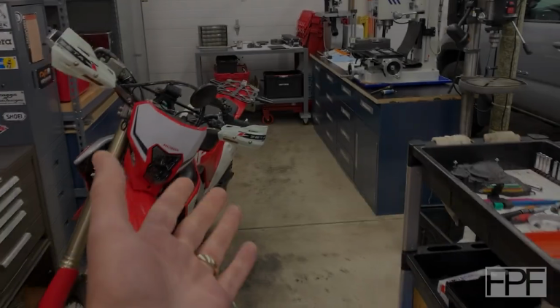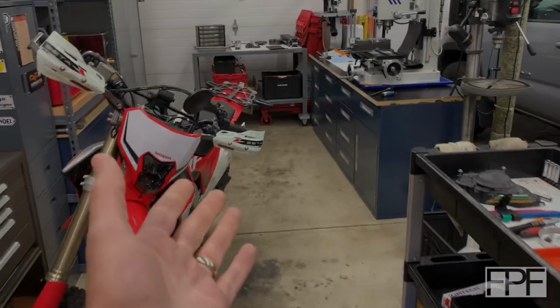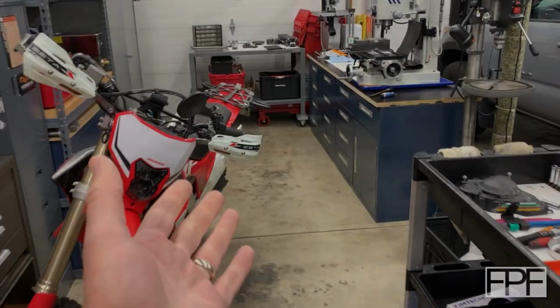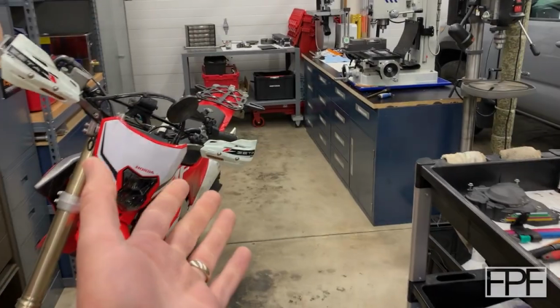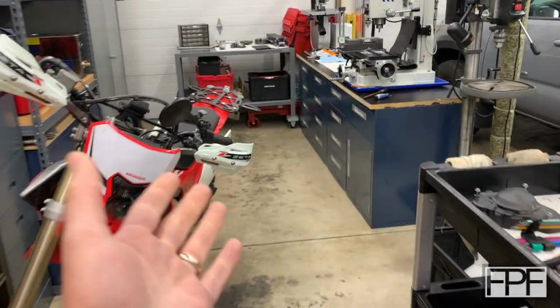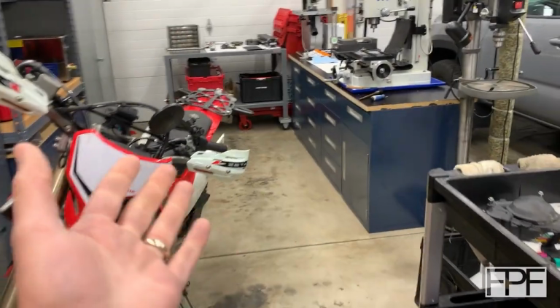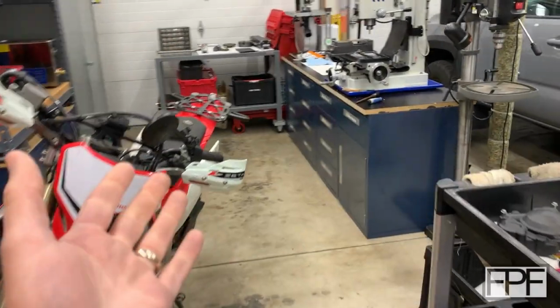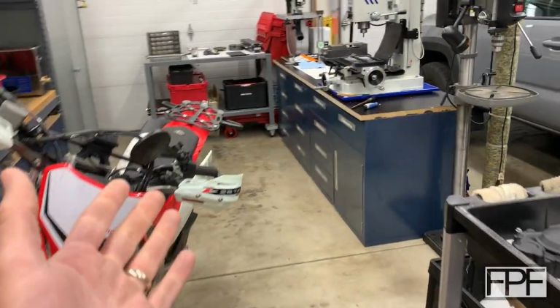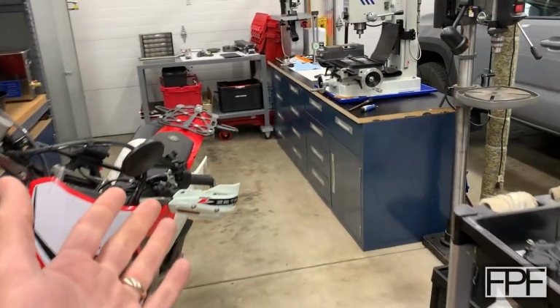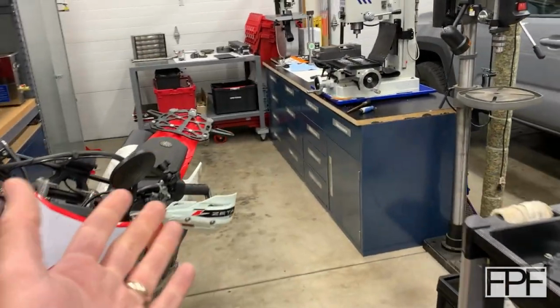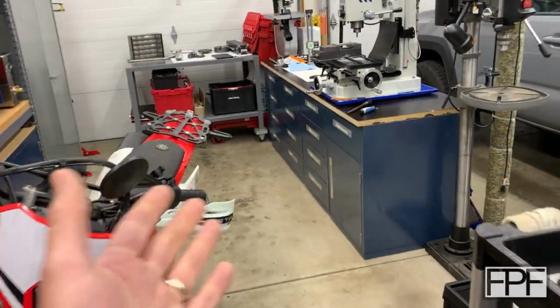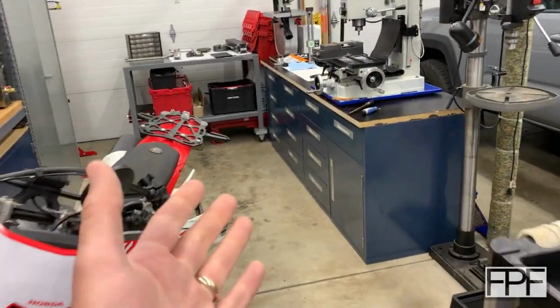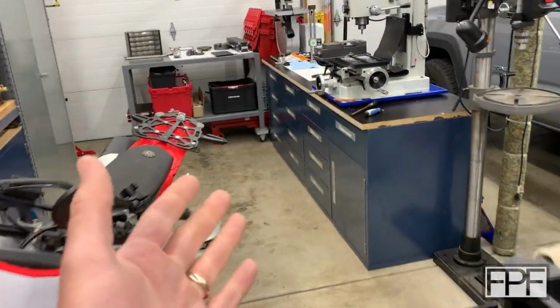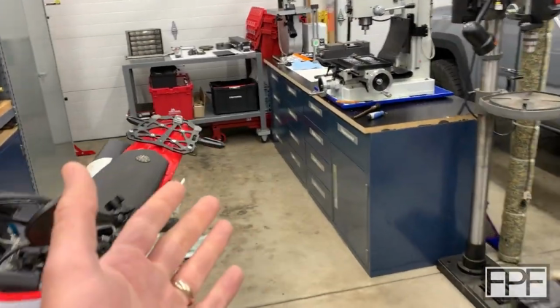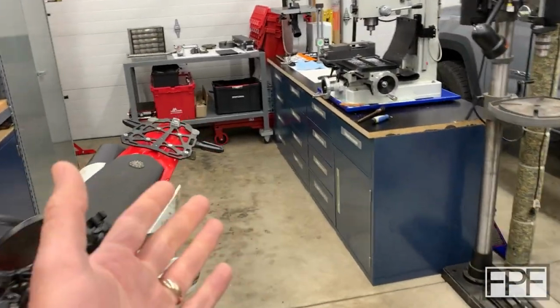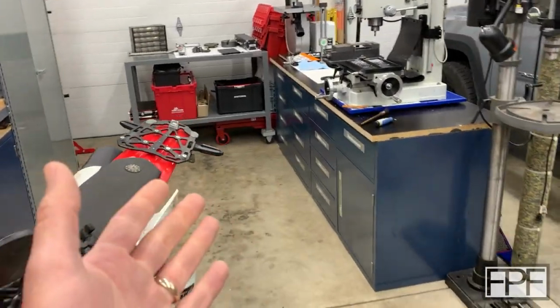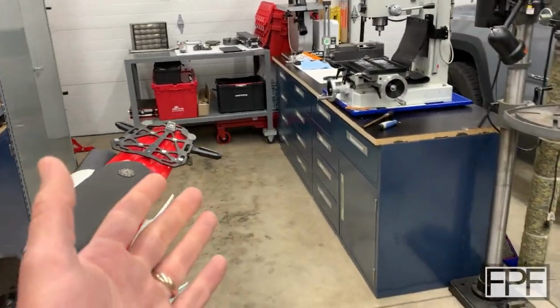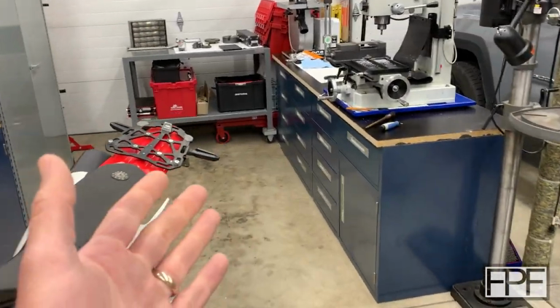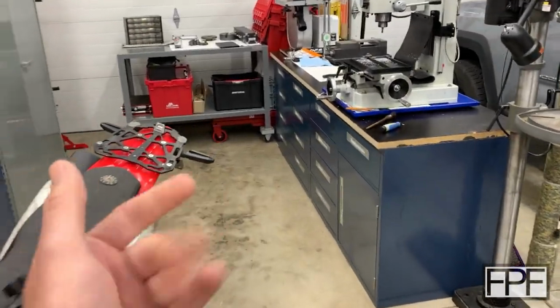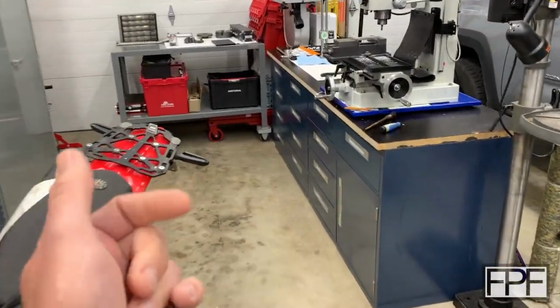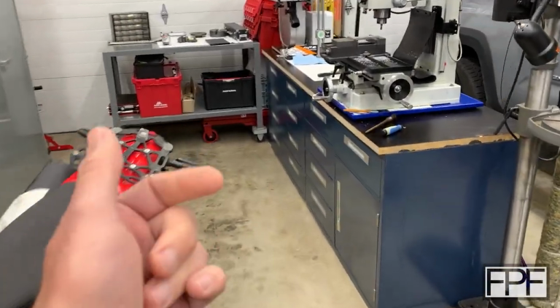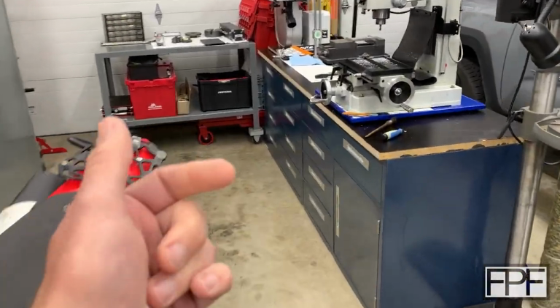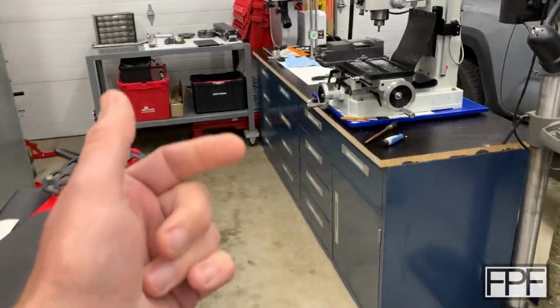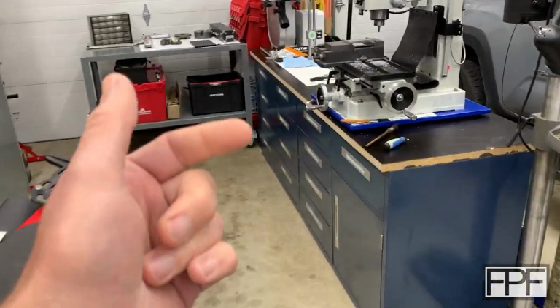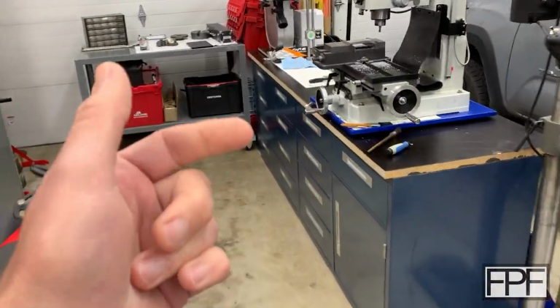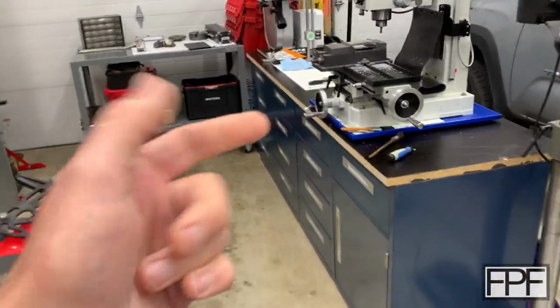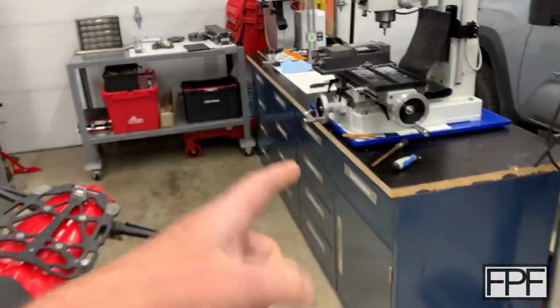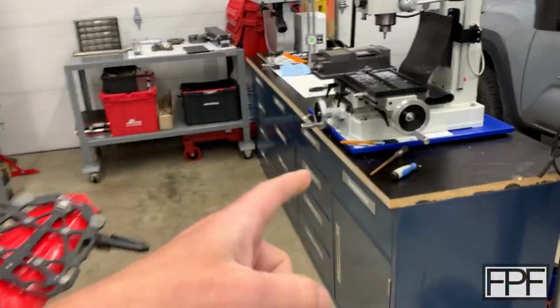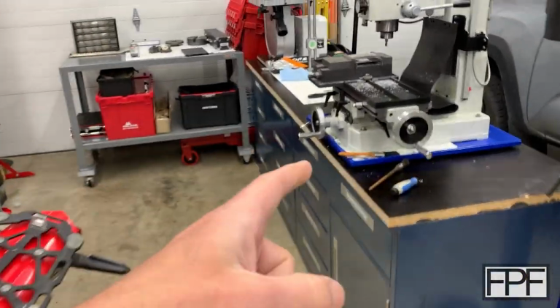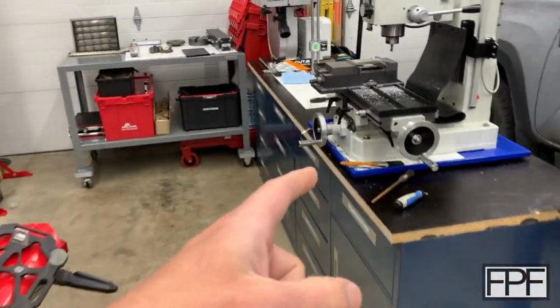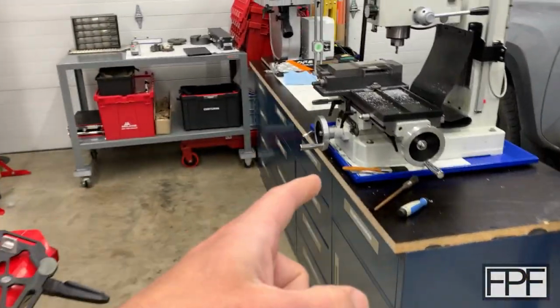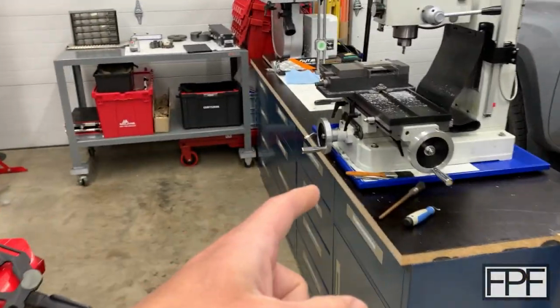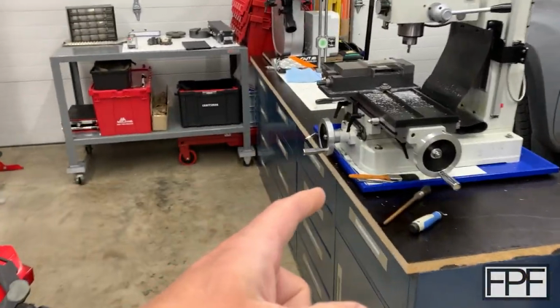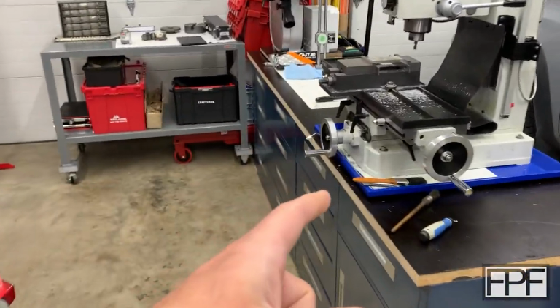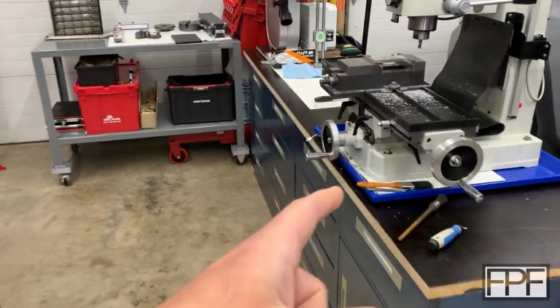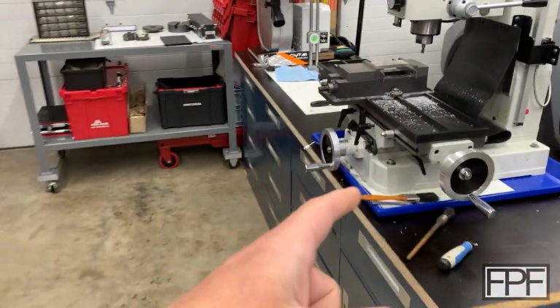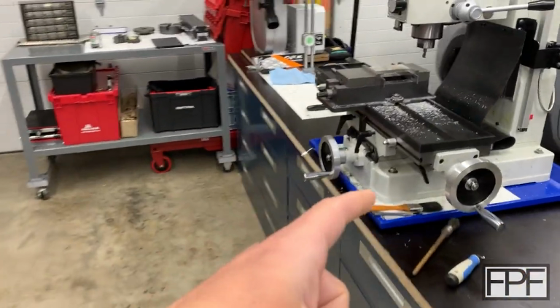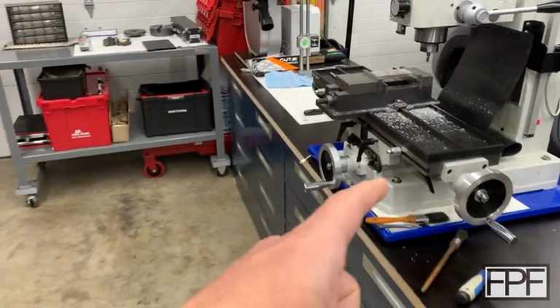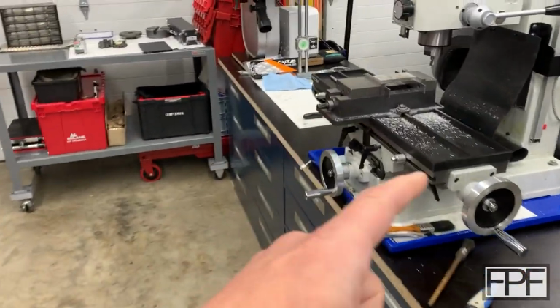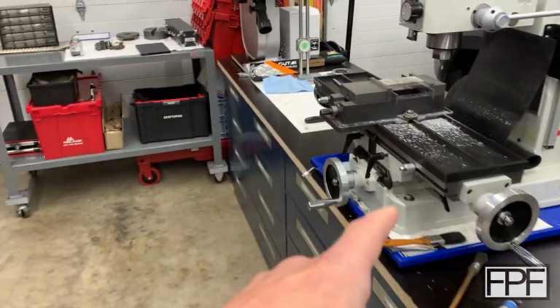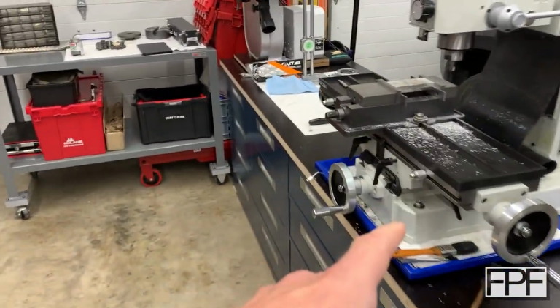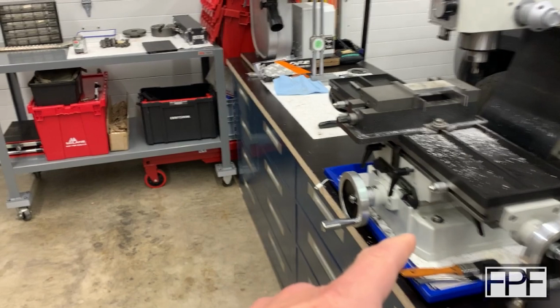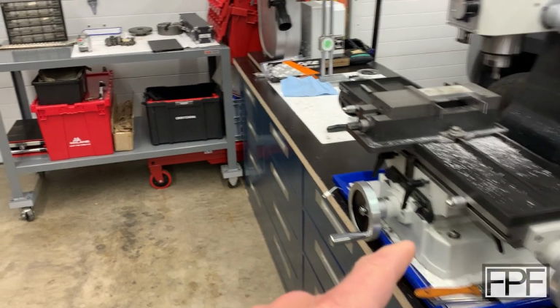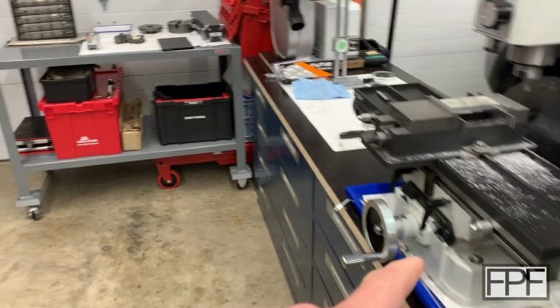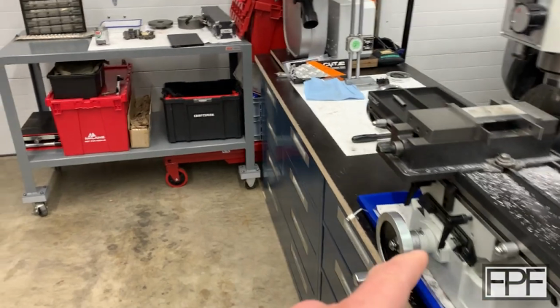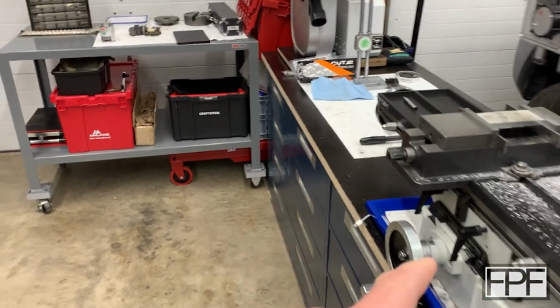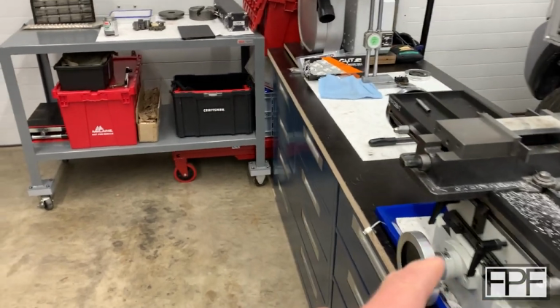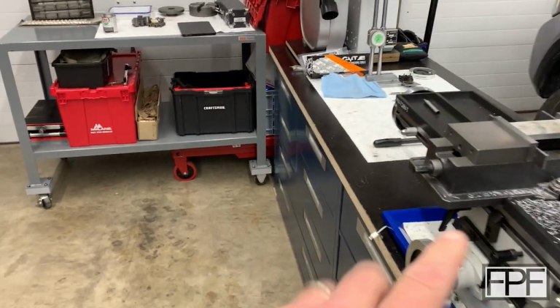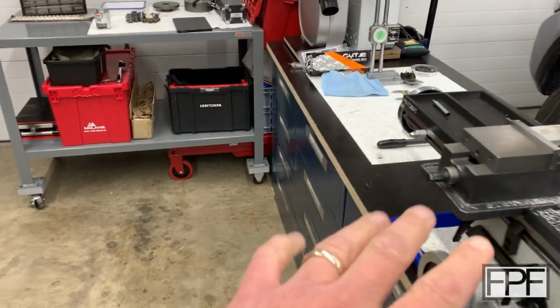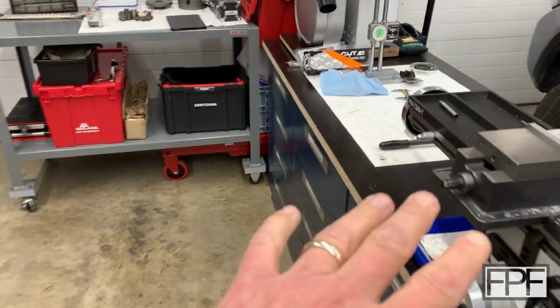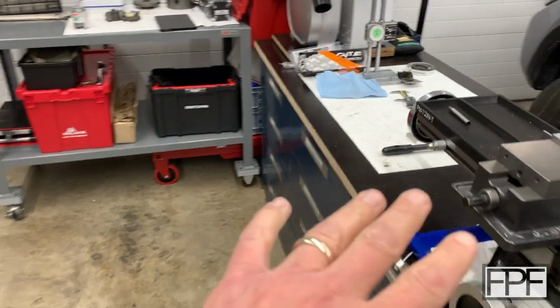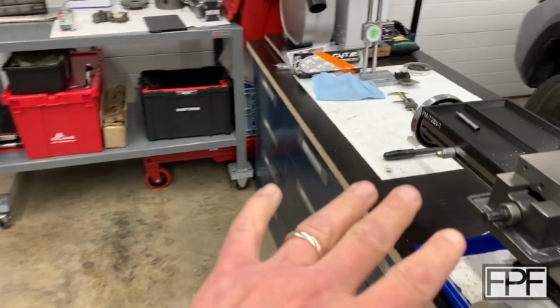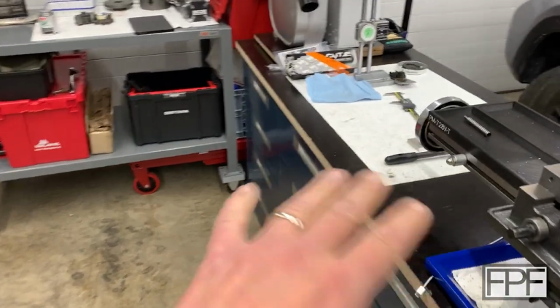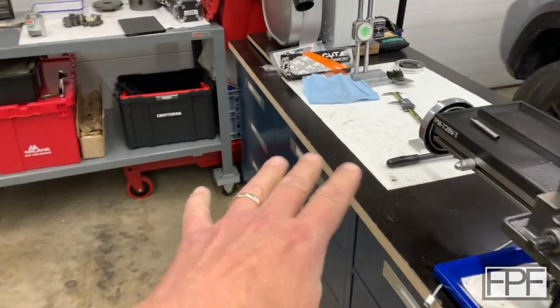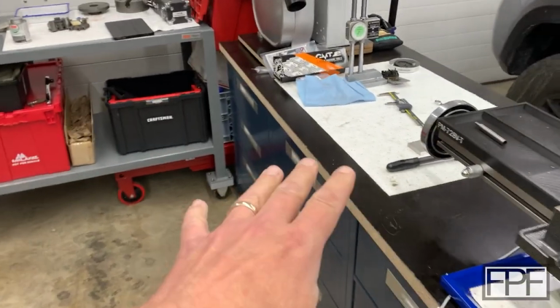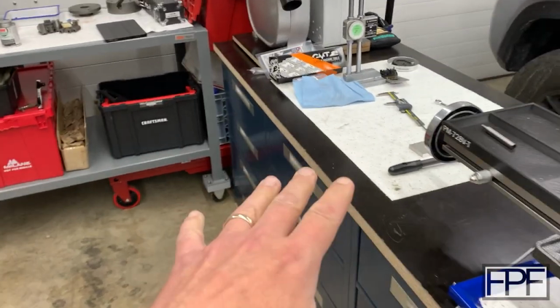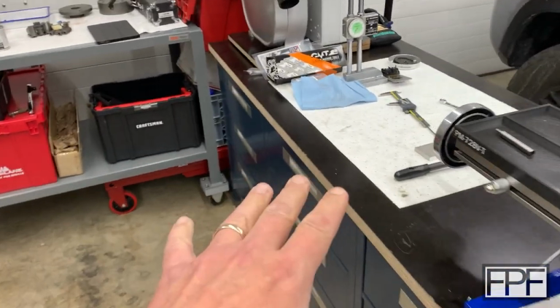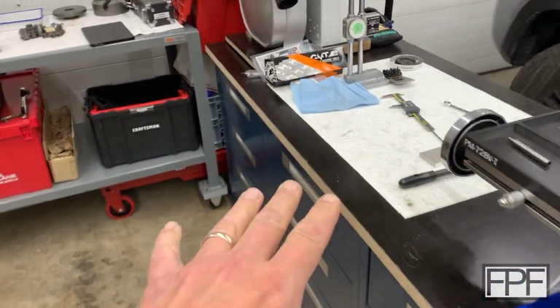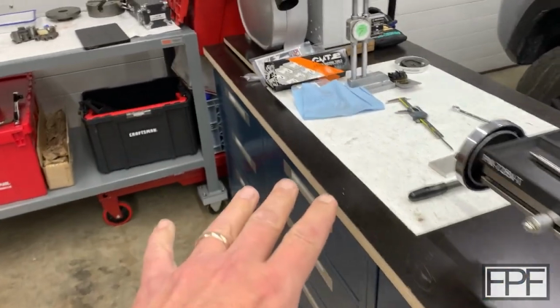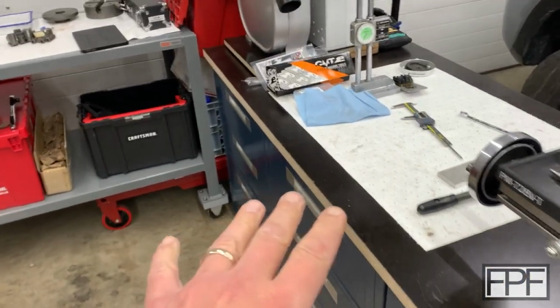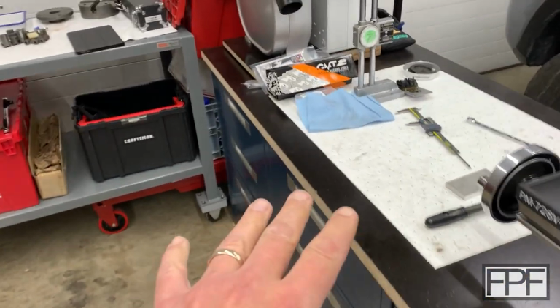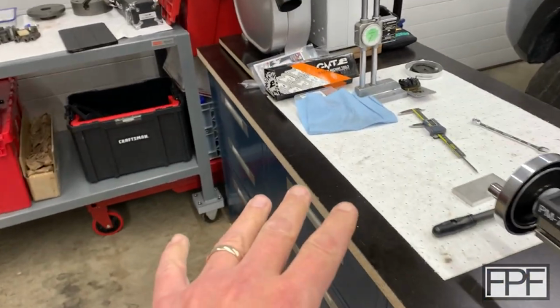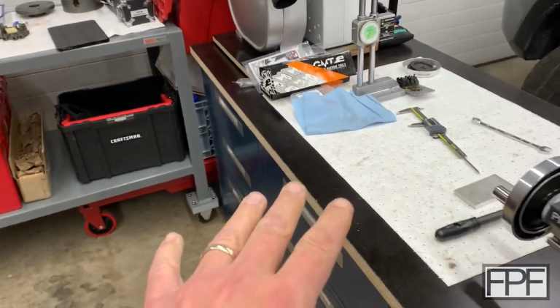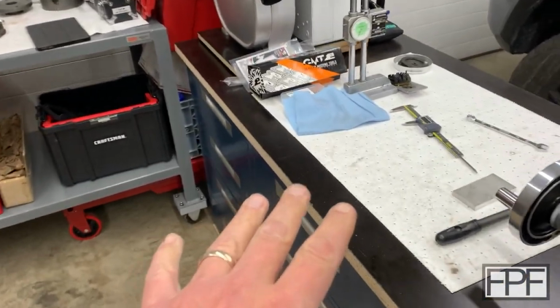Hey guys, and welcome to Functional Print Friday. The other day I was over here working on a project on the milling machine and I had a mess of stuff out on the workbench.